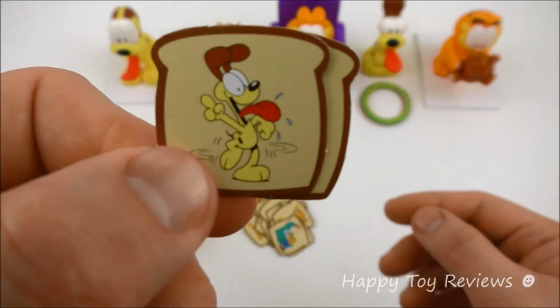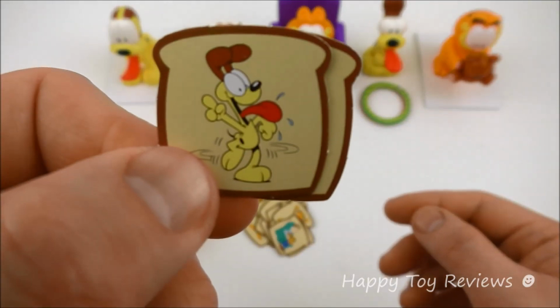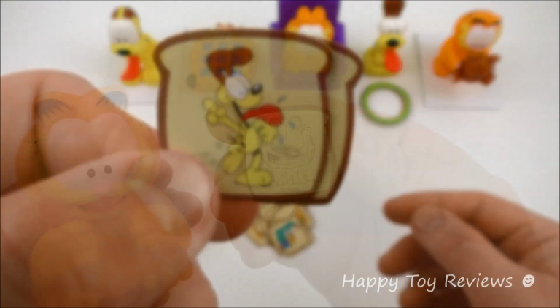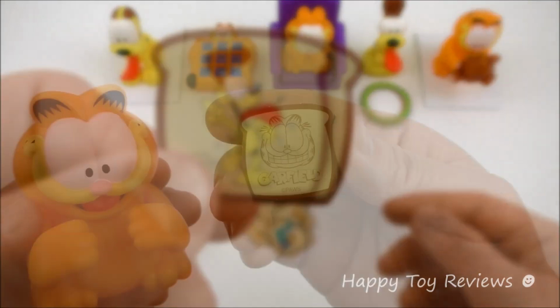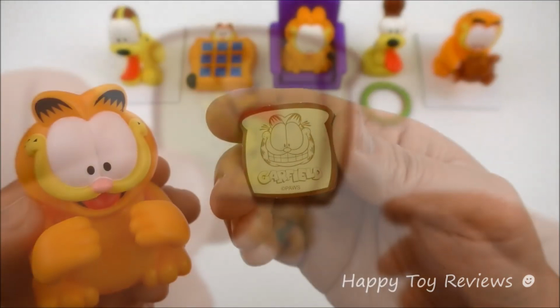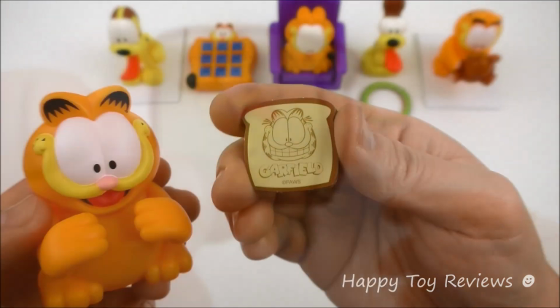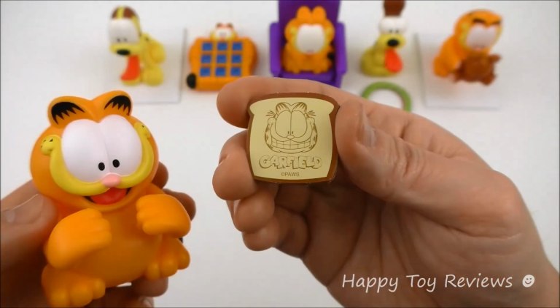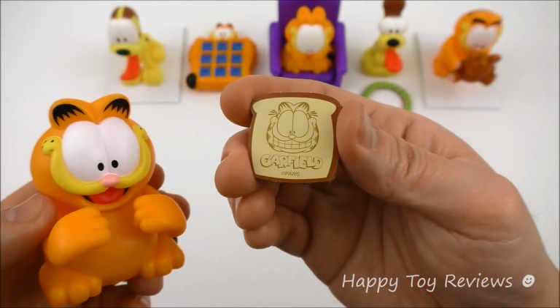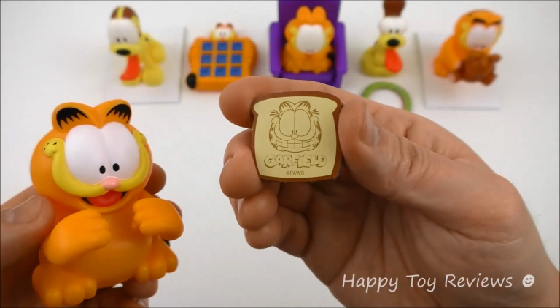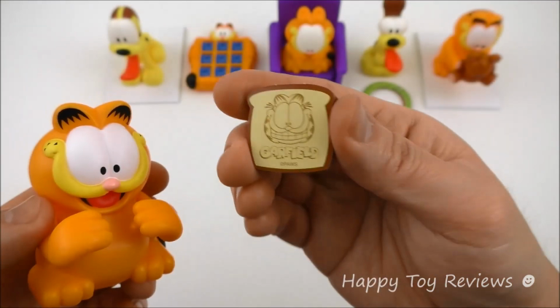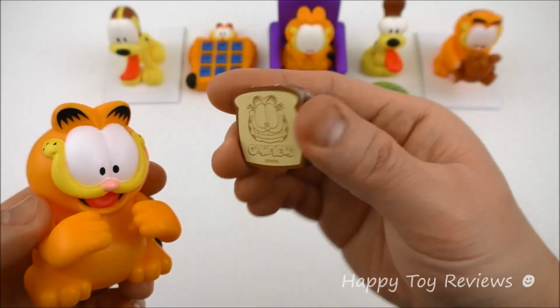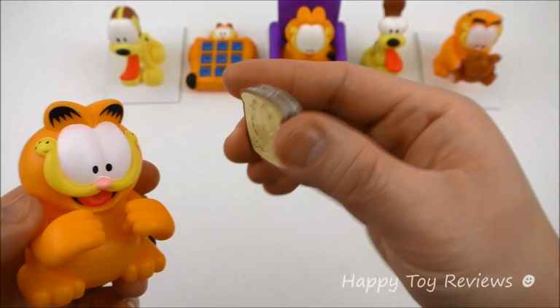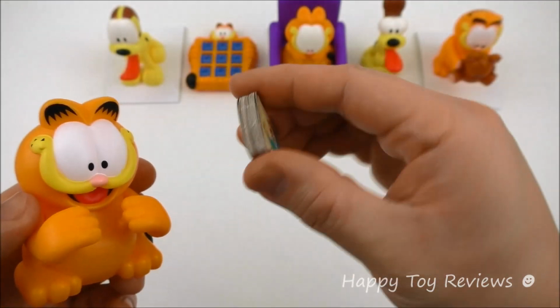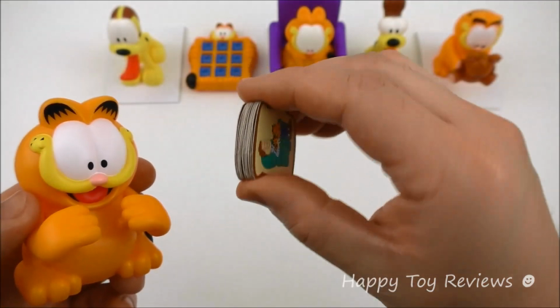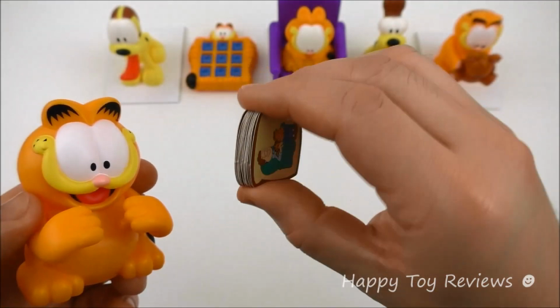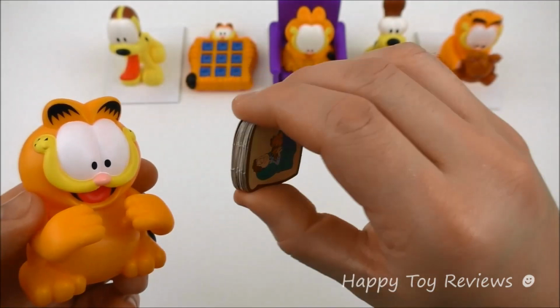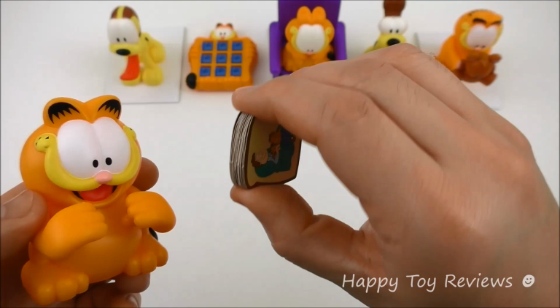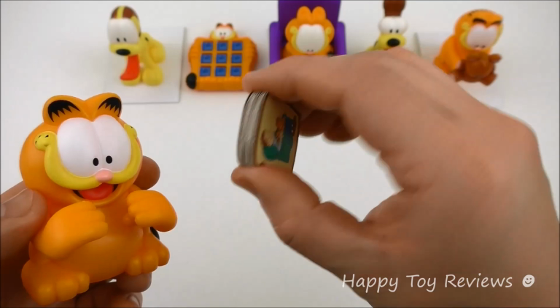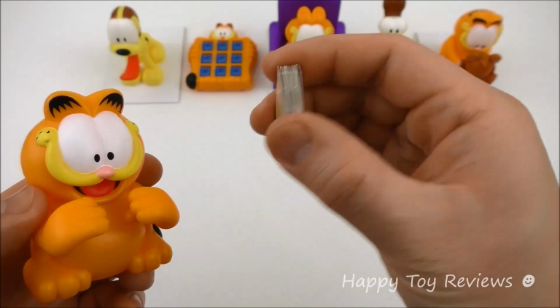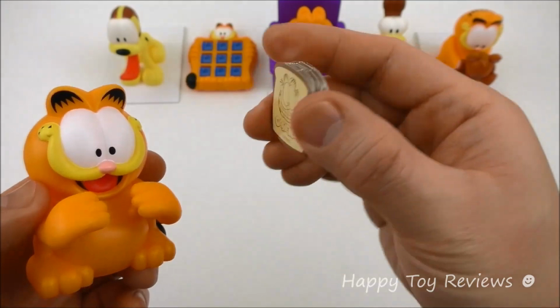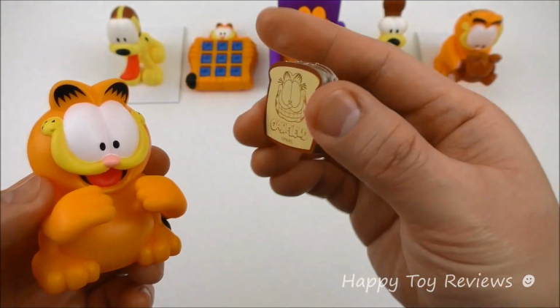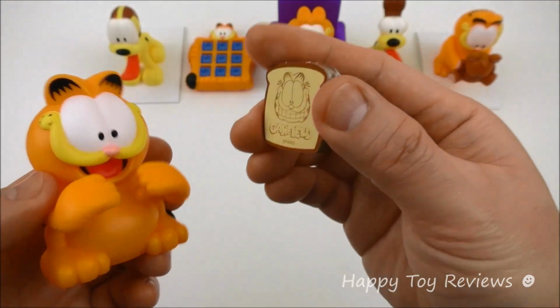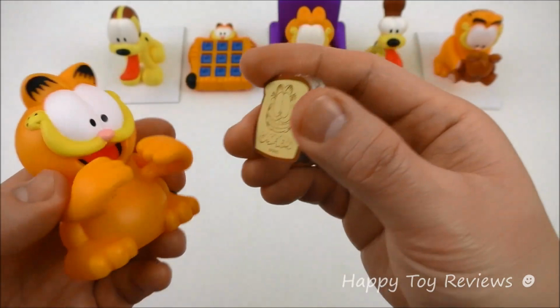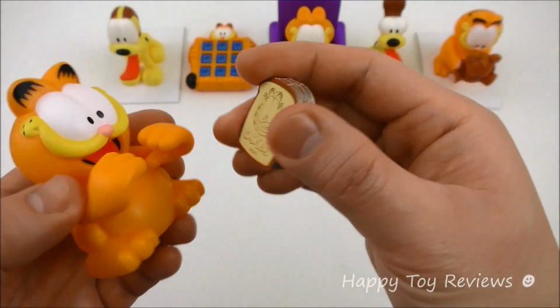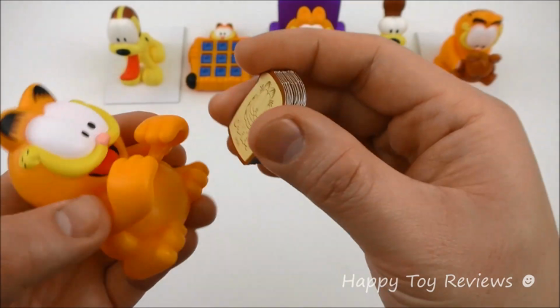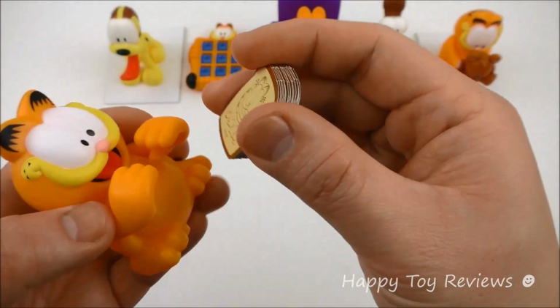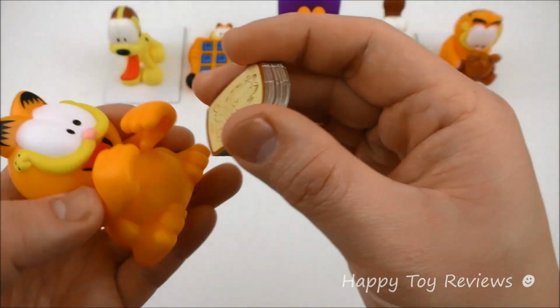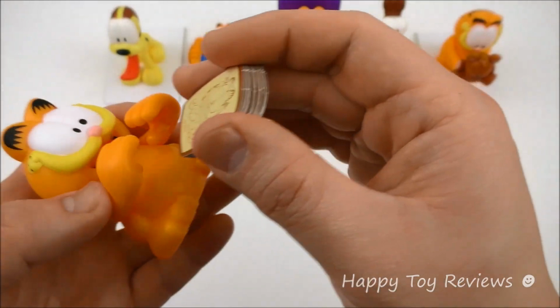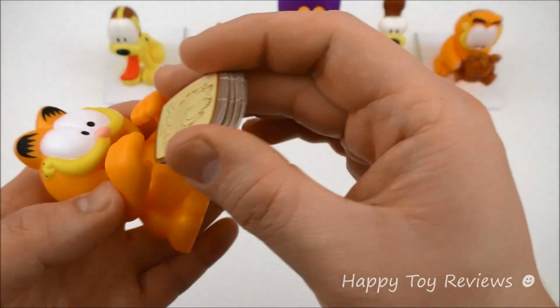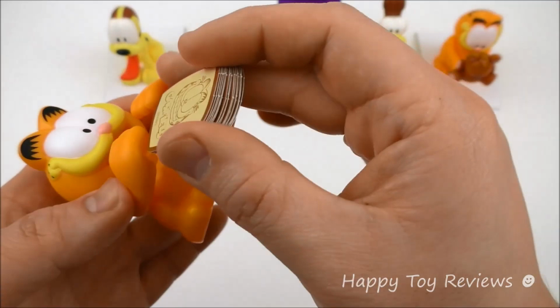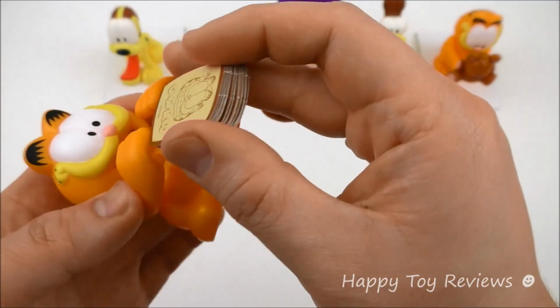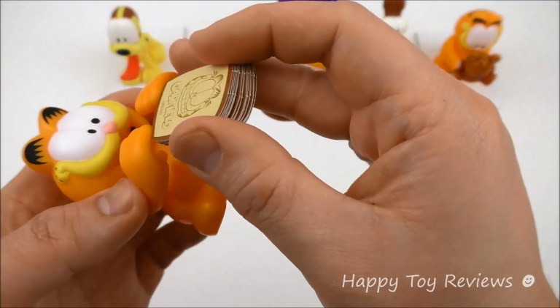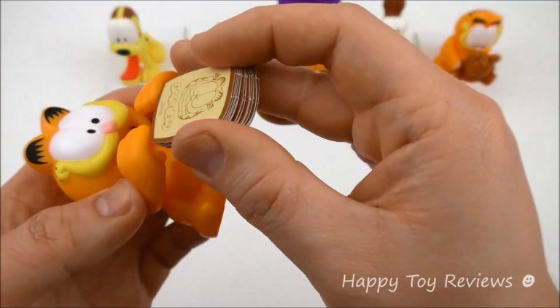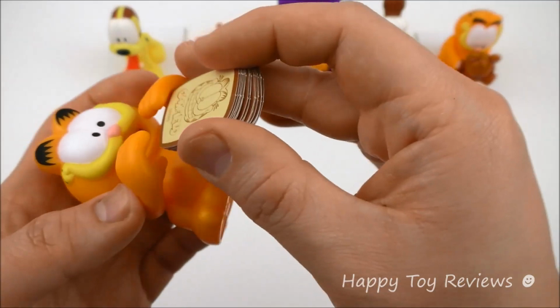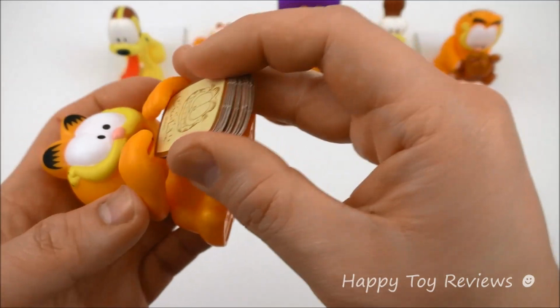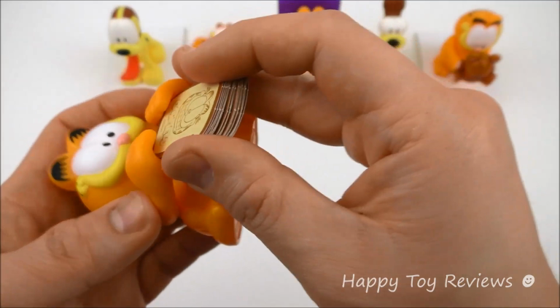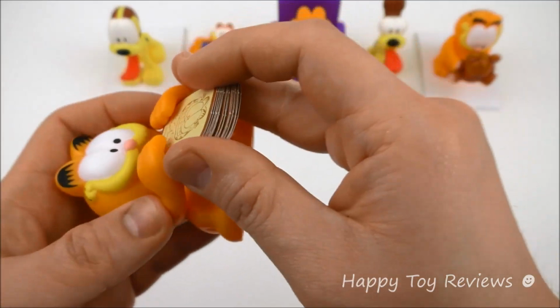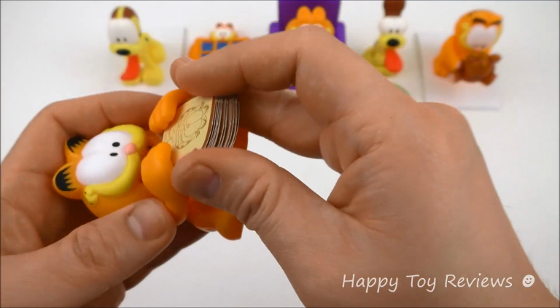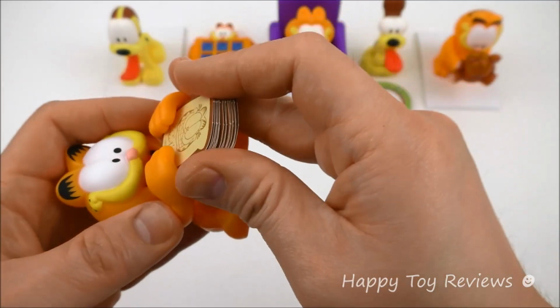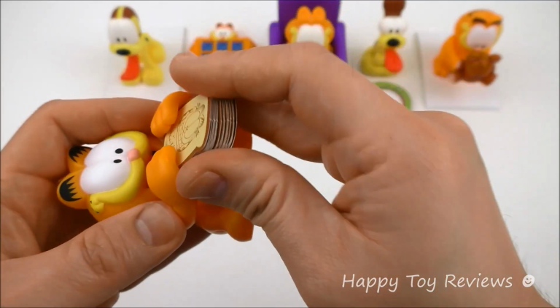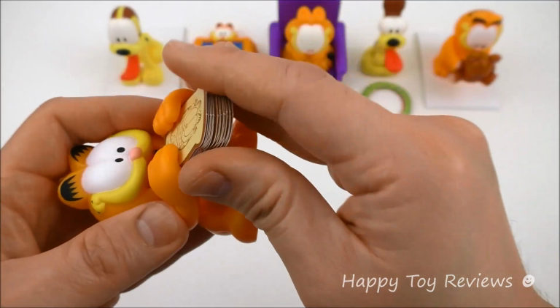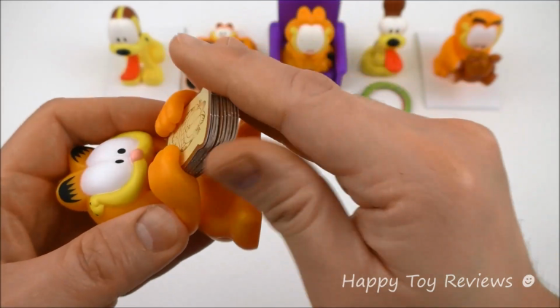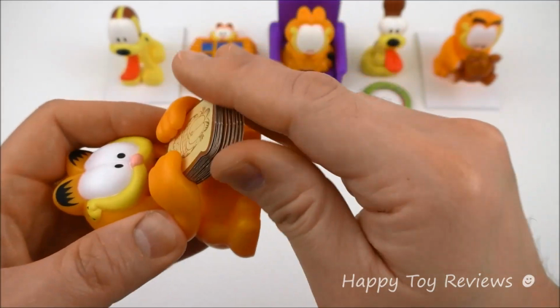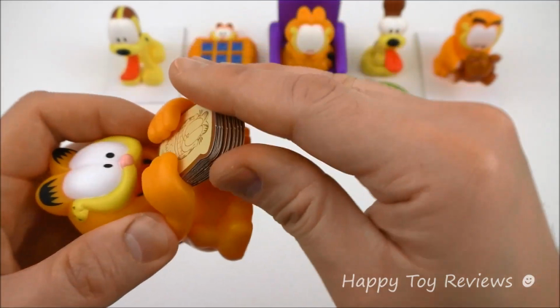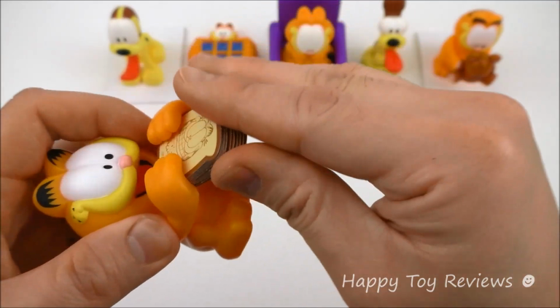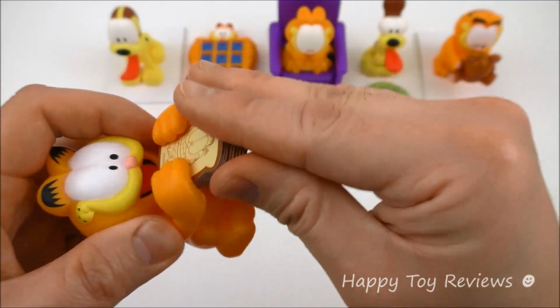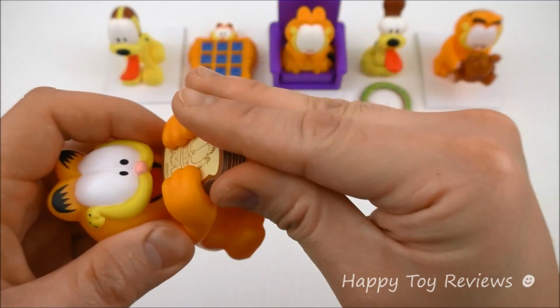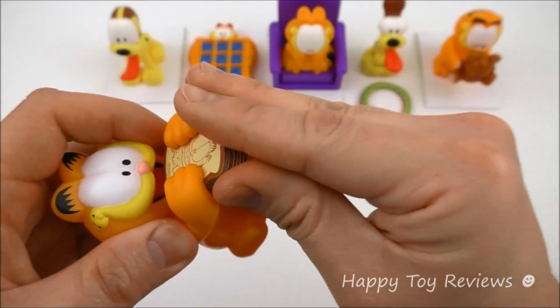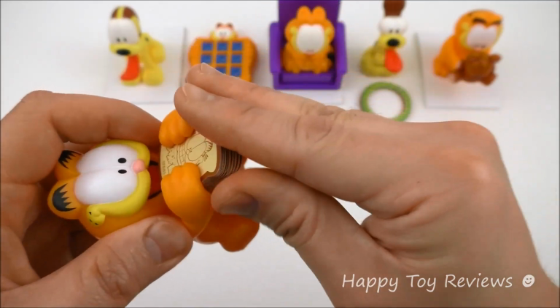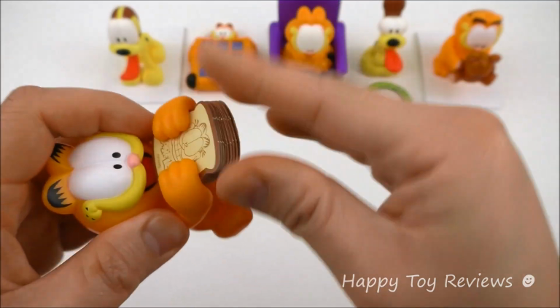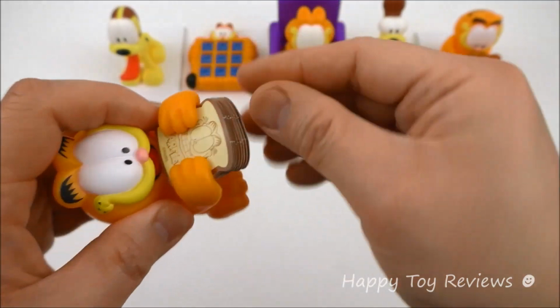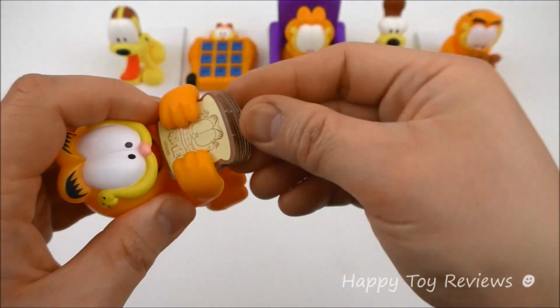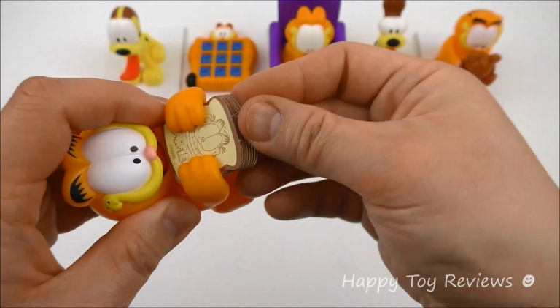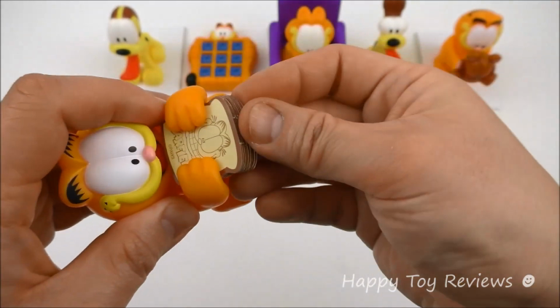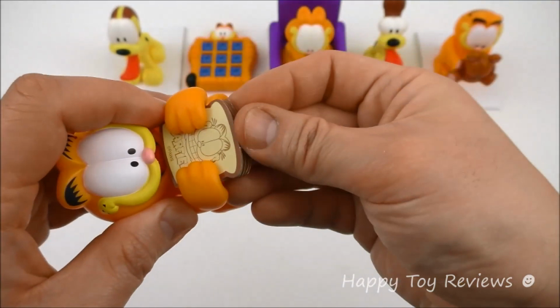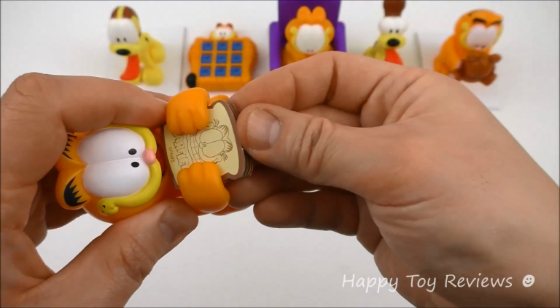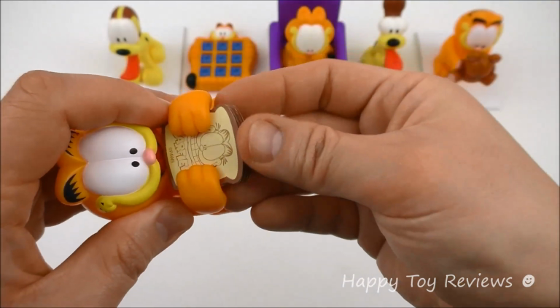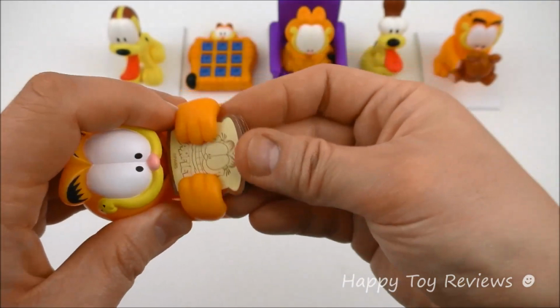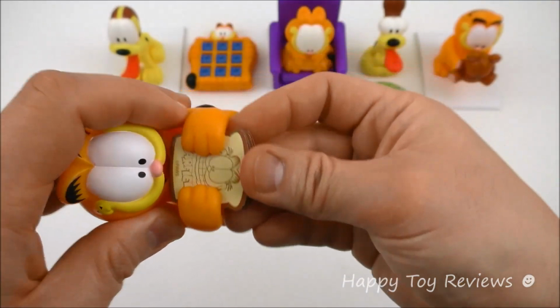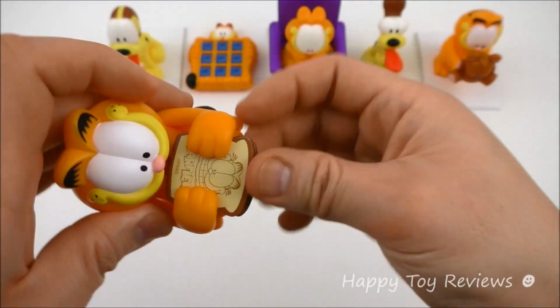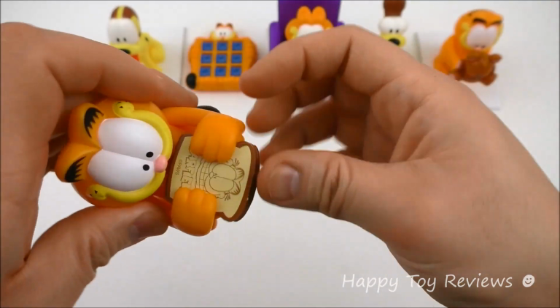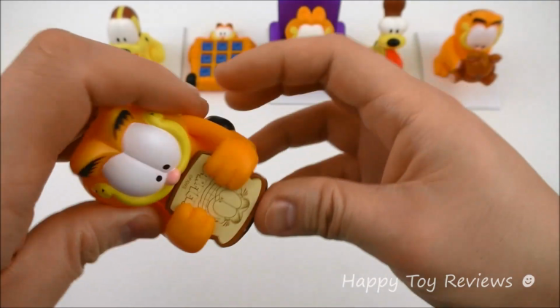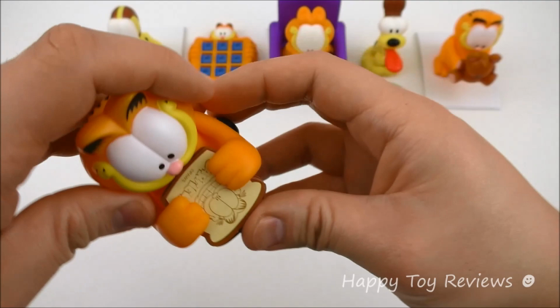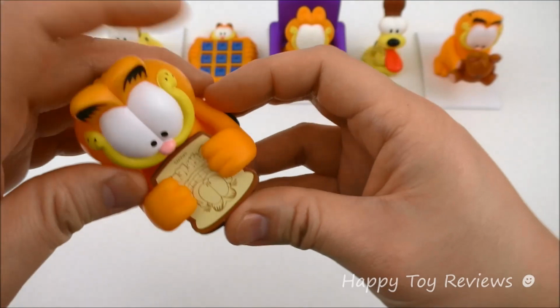What you can do with the matching game slices is you can actually put them right into Garfield's hands like this.